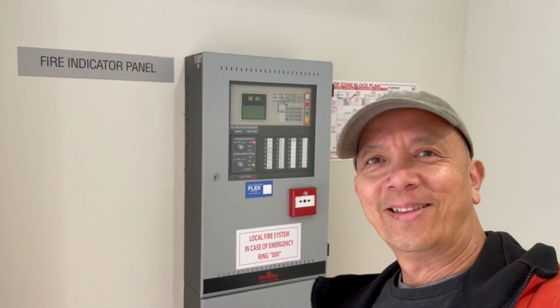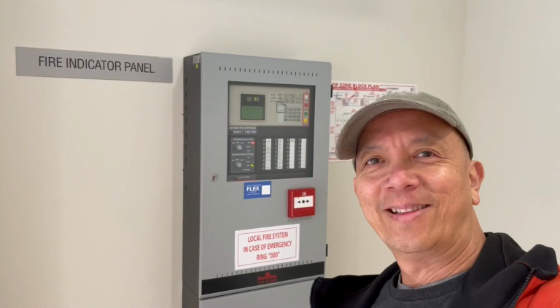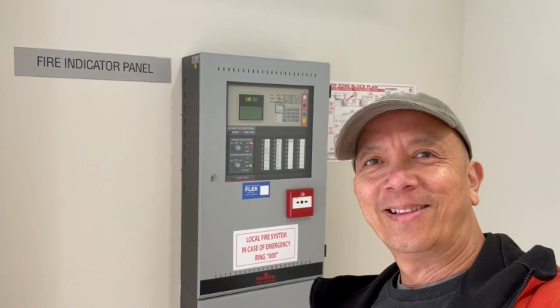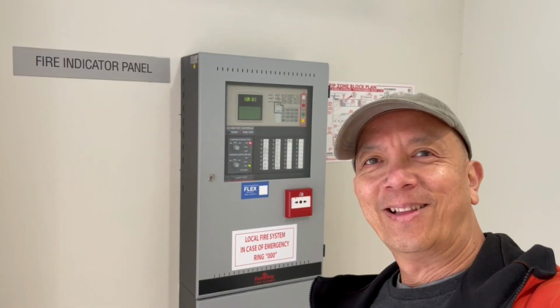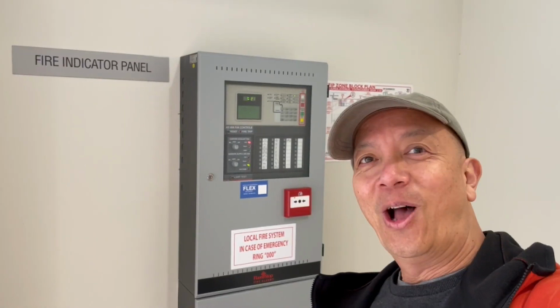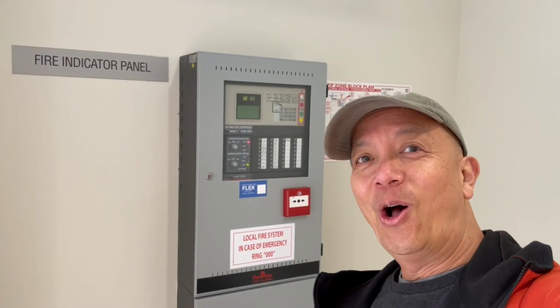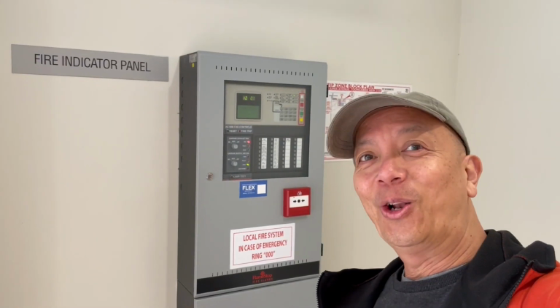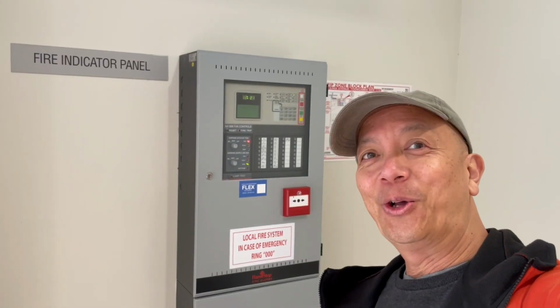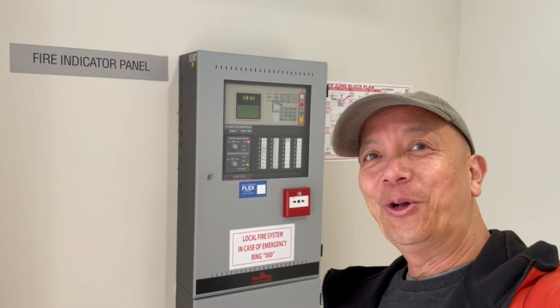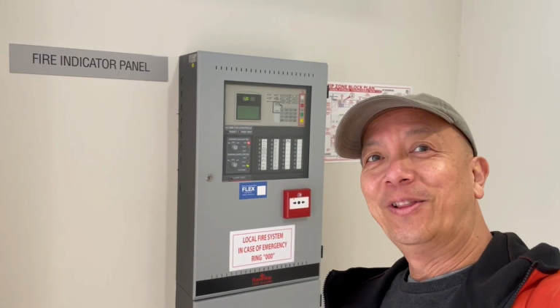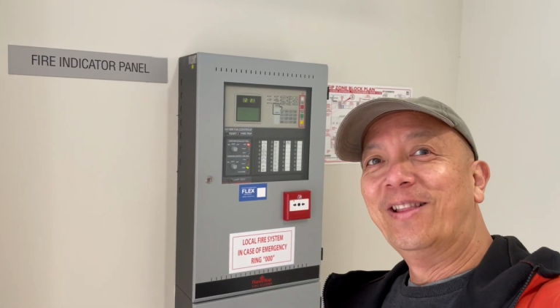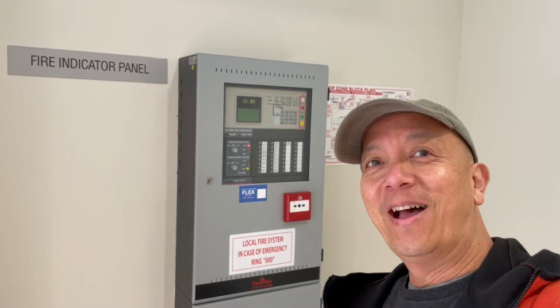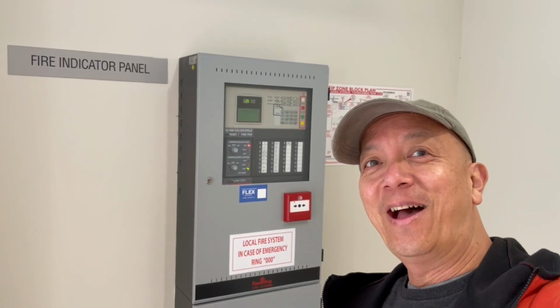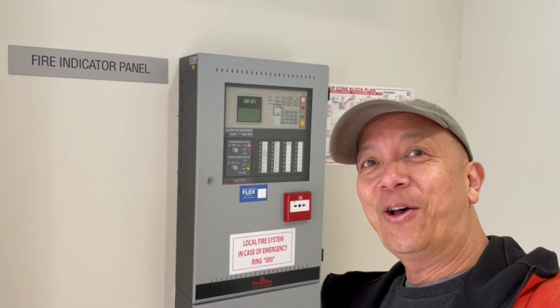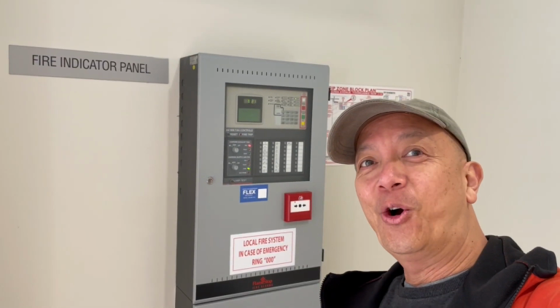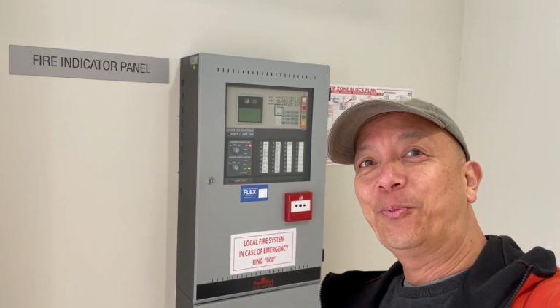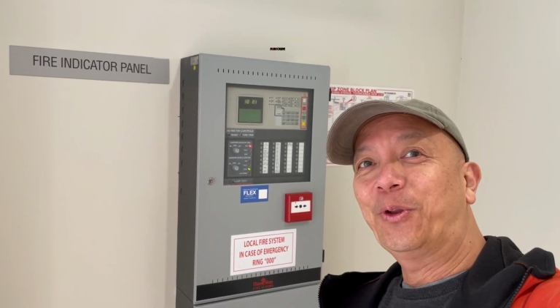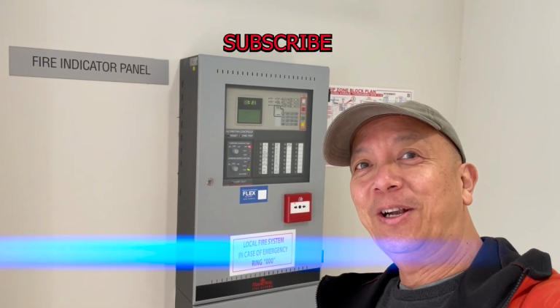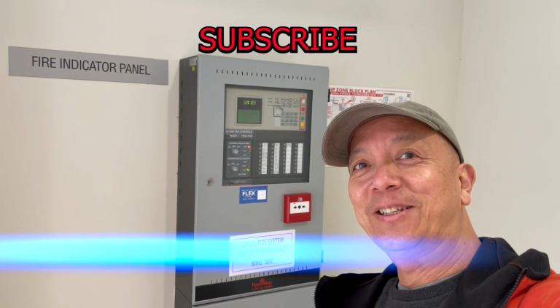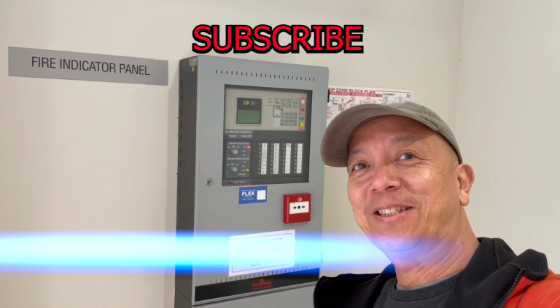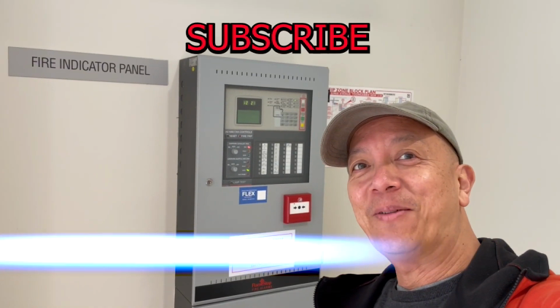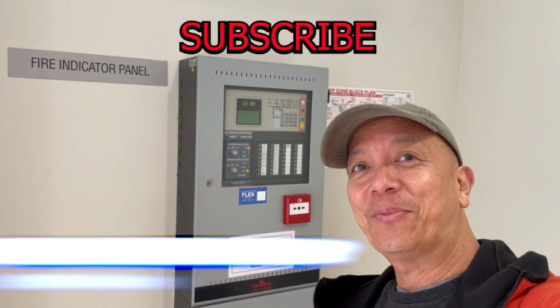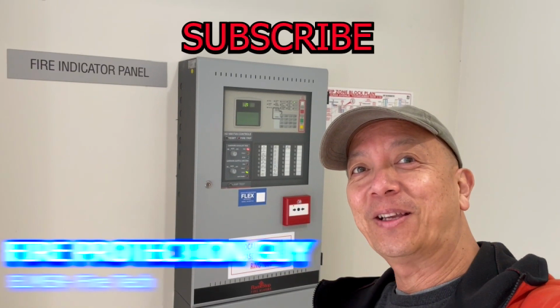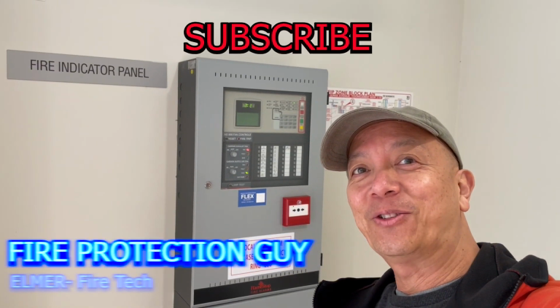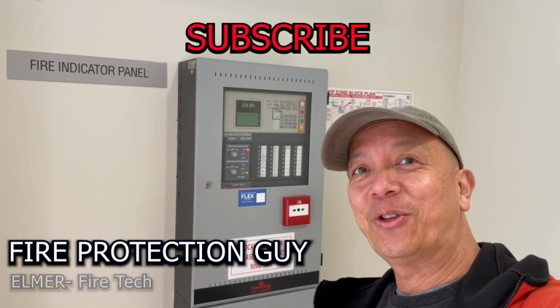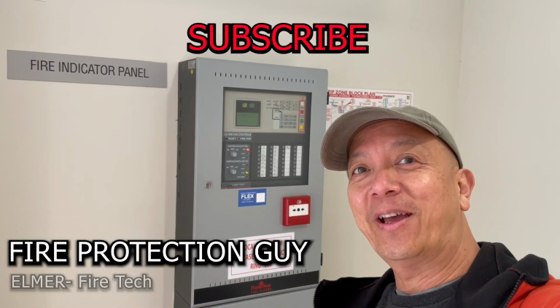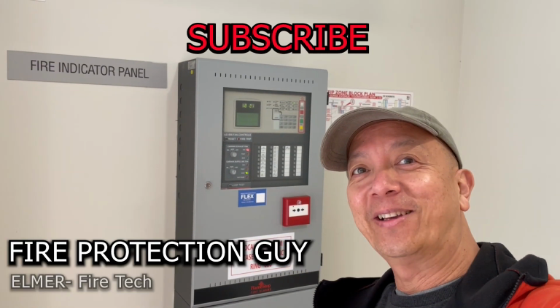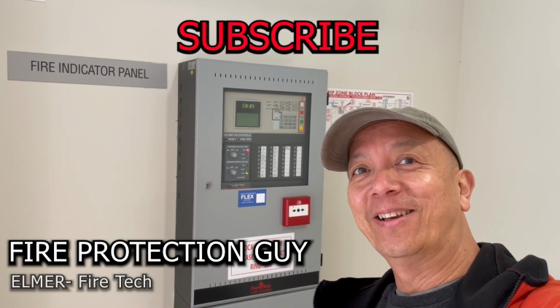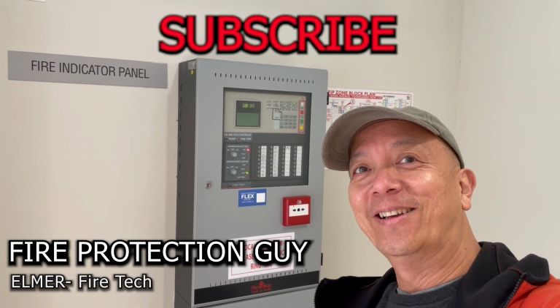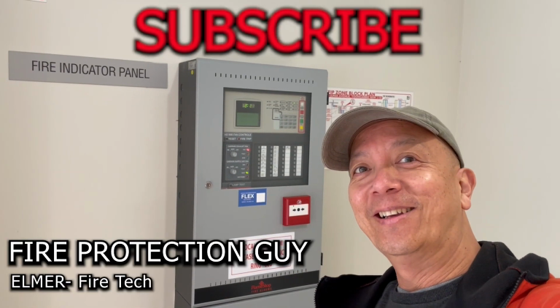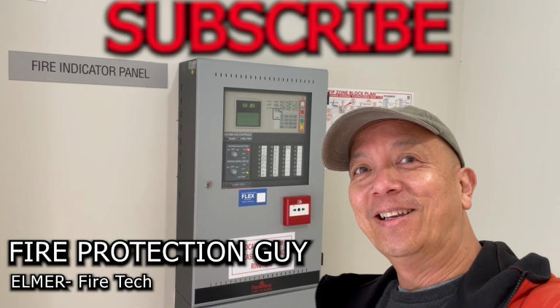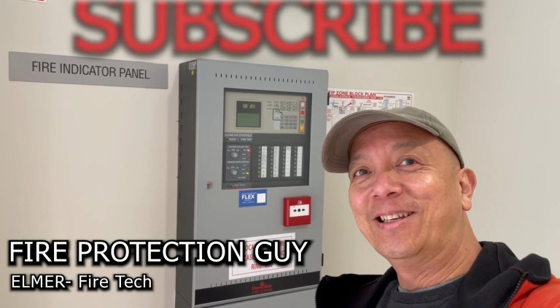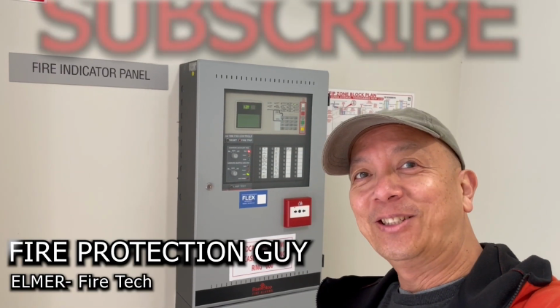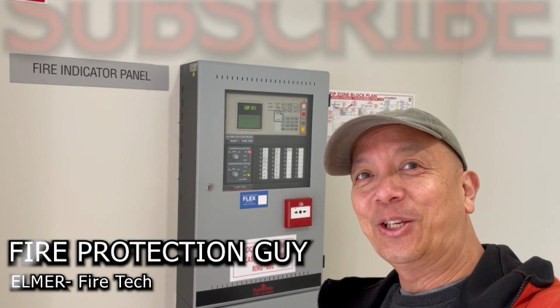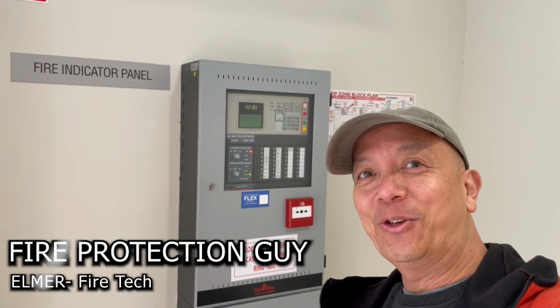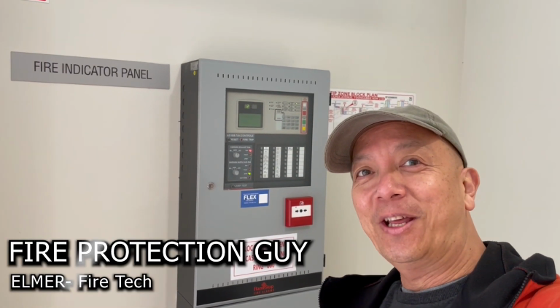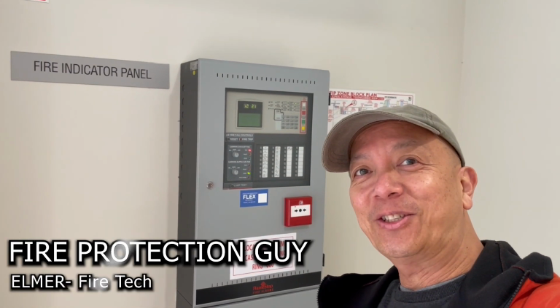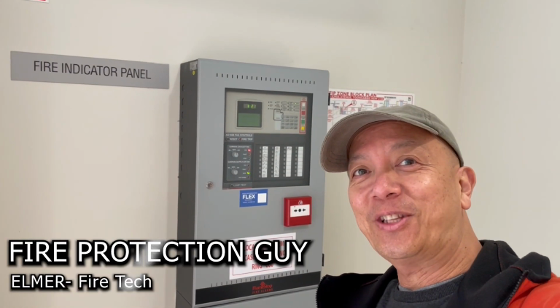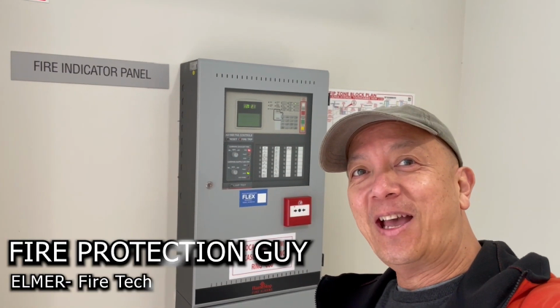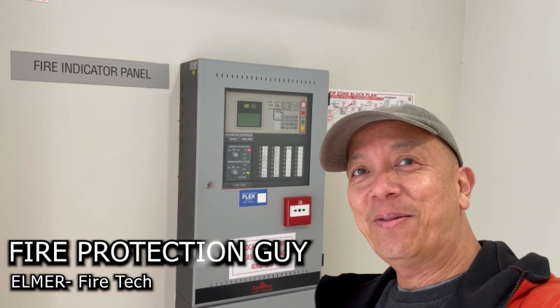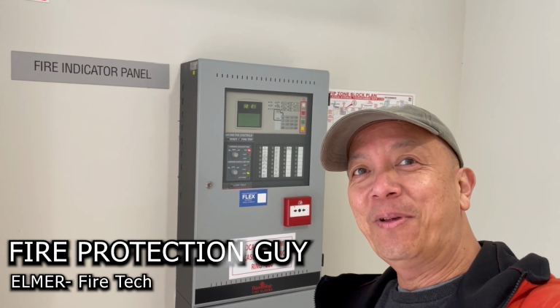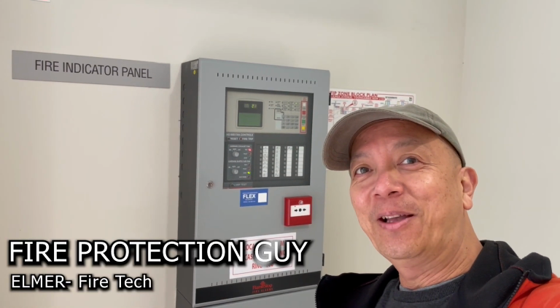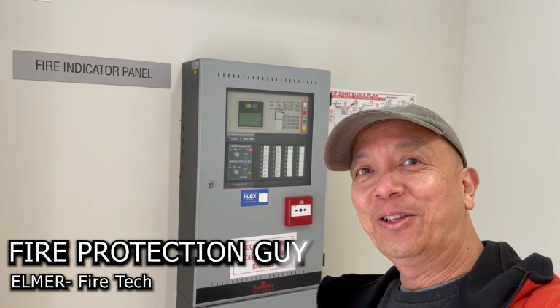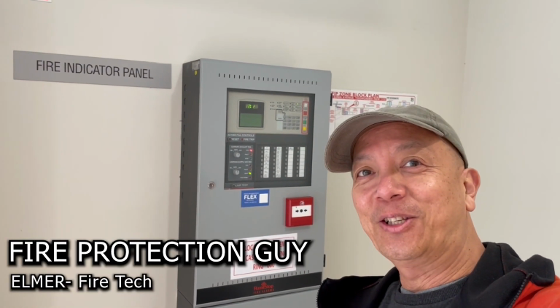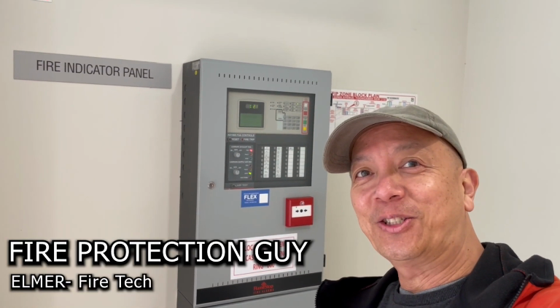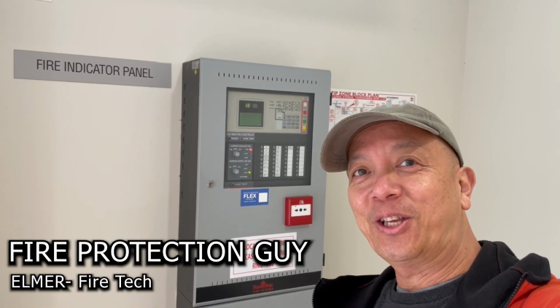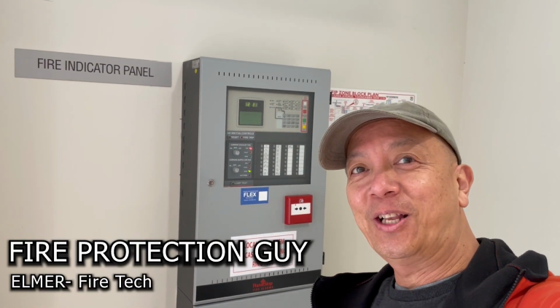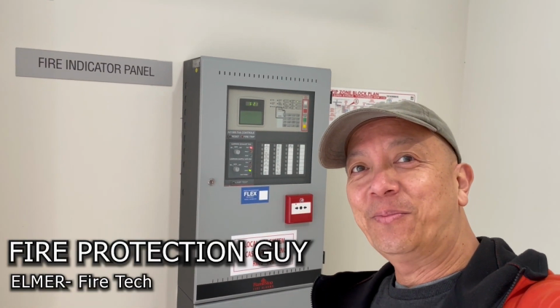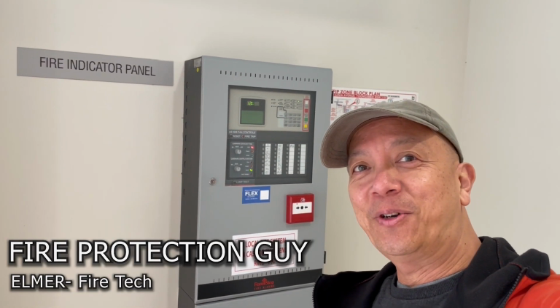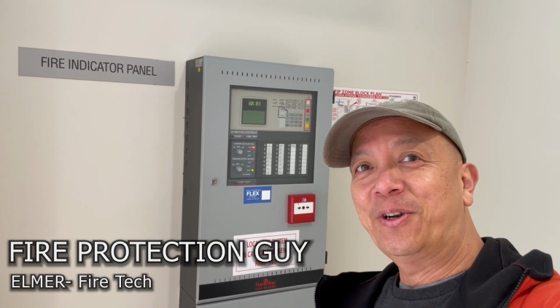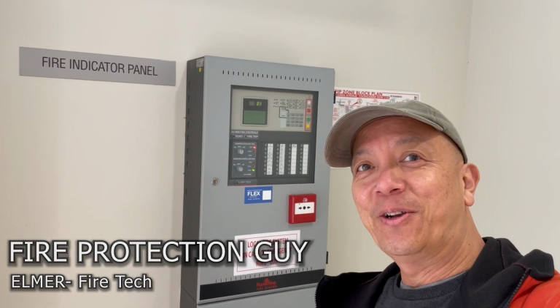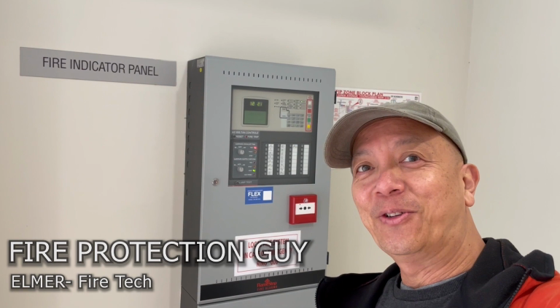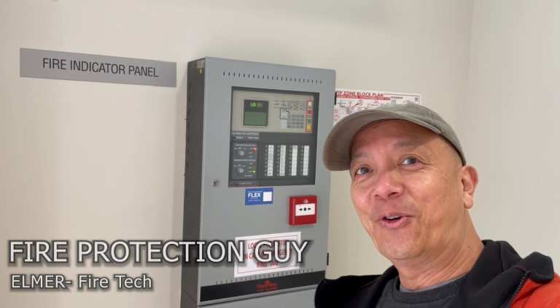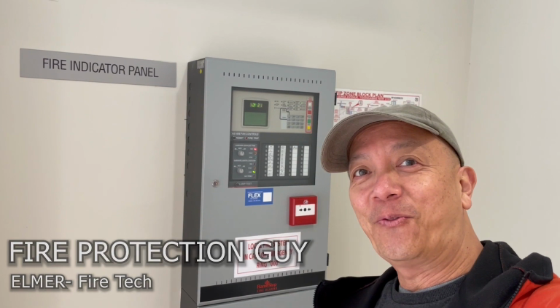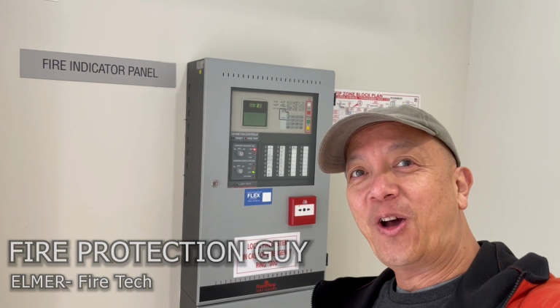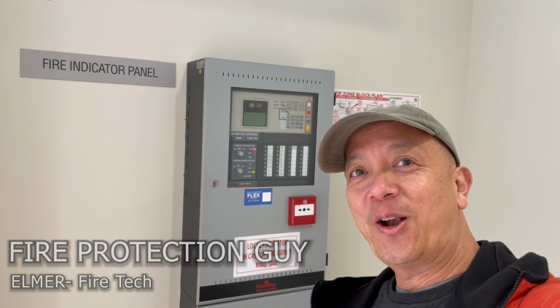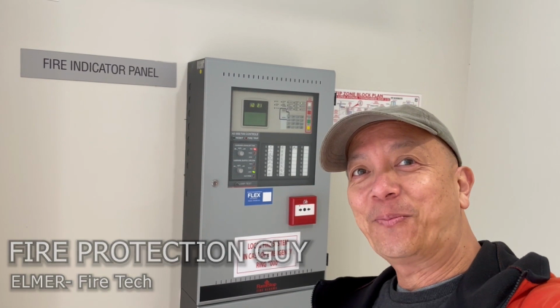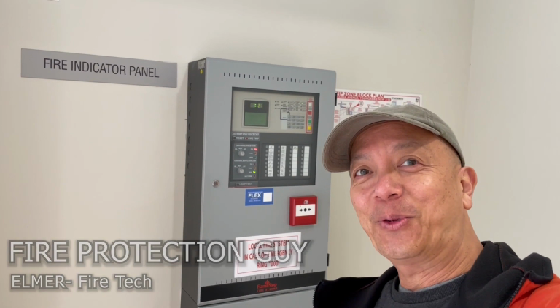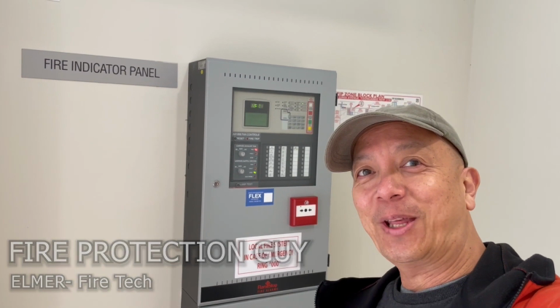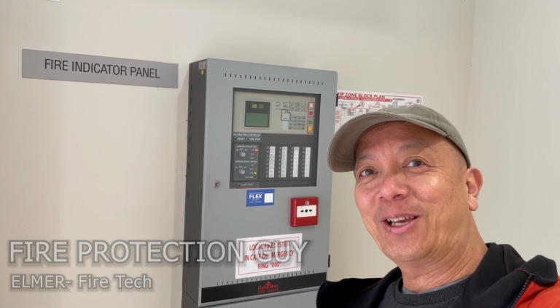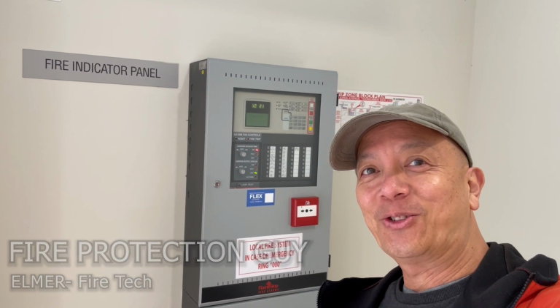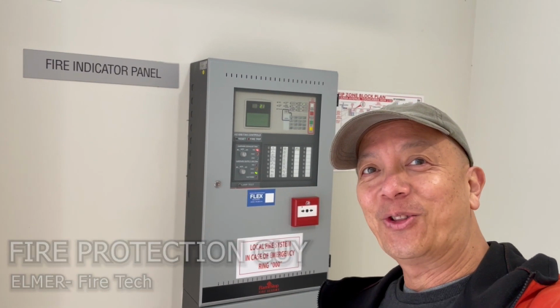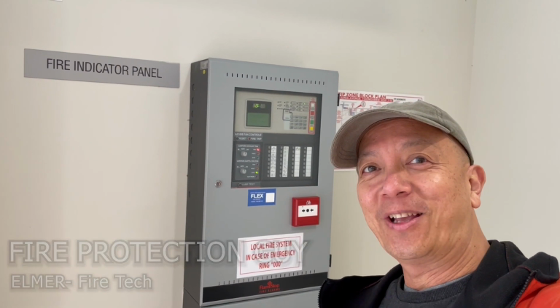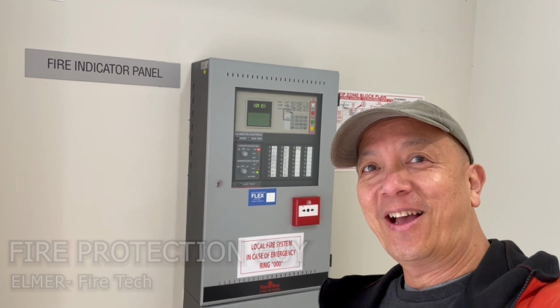All good! I hope you learned something today. See you next time — this is Elmer, your fire protection guy.